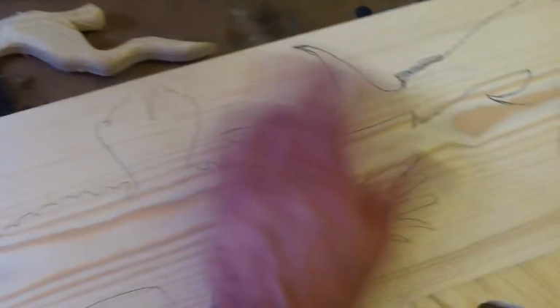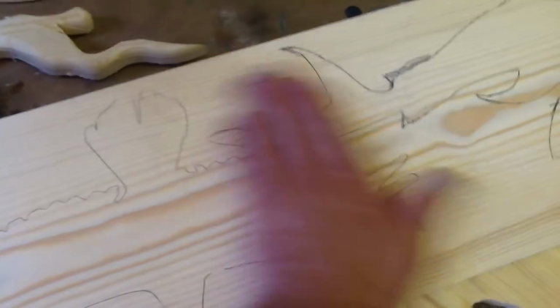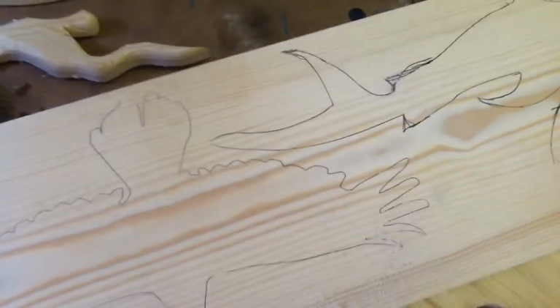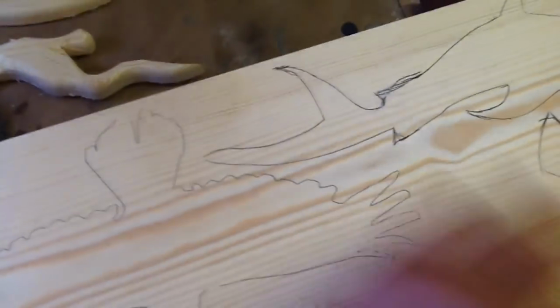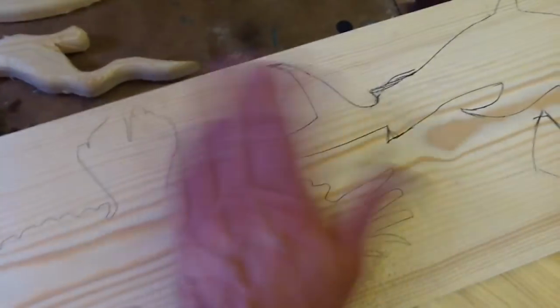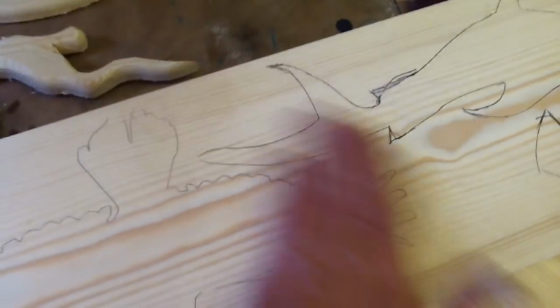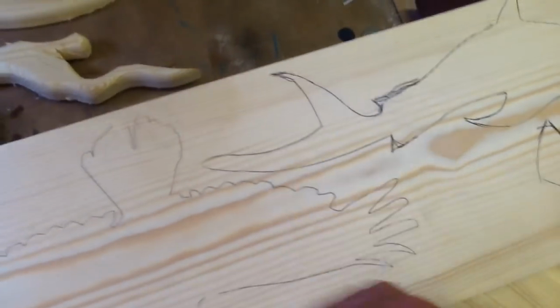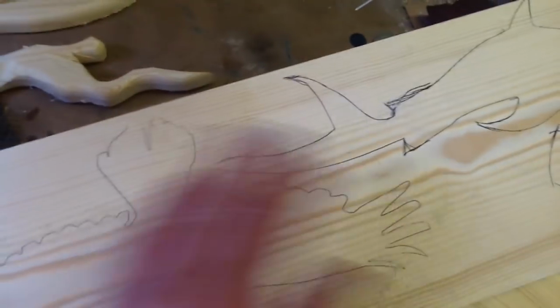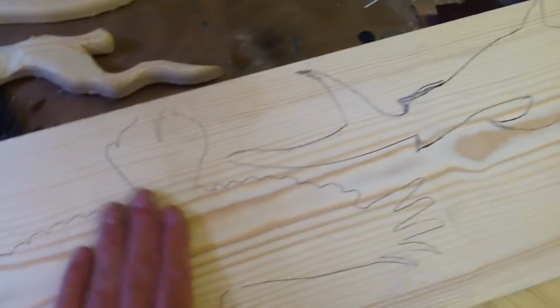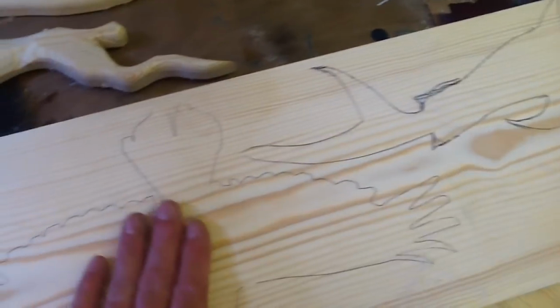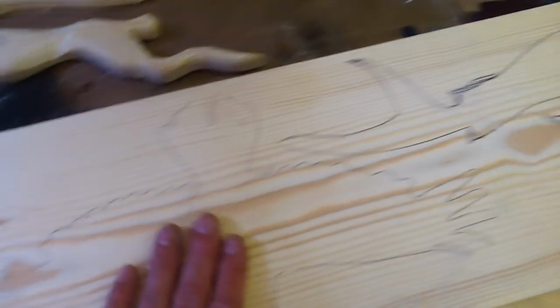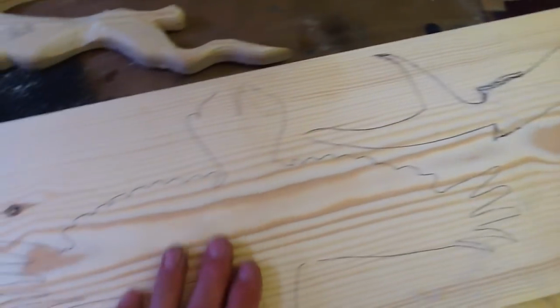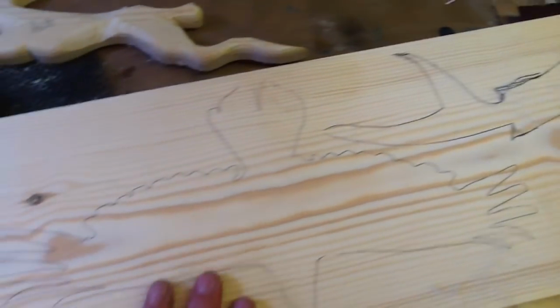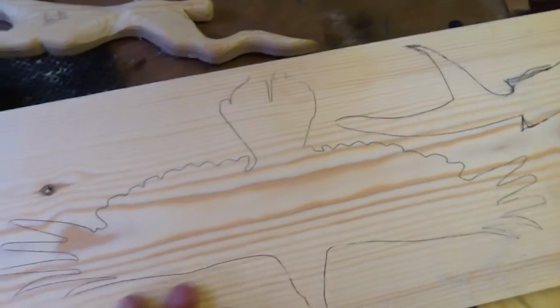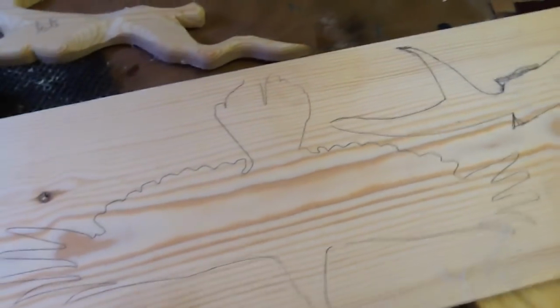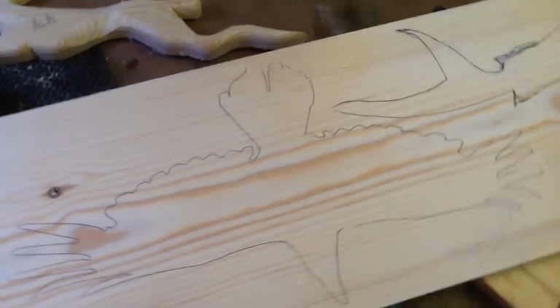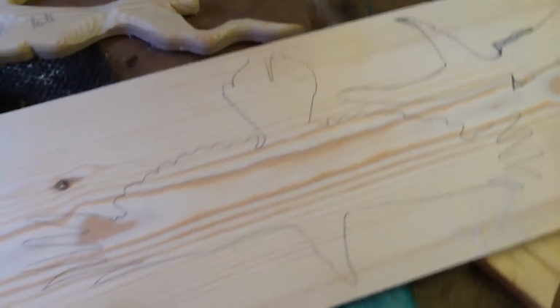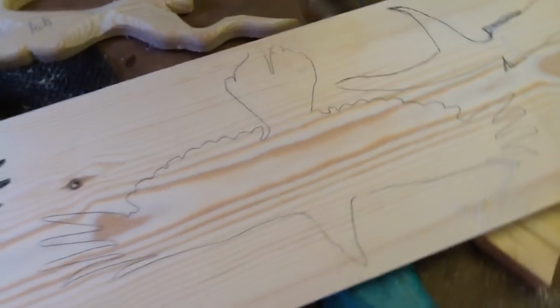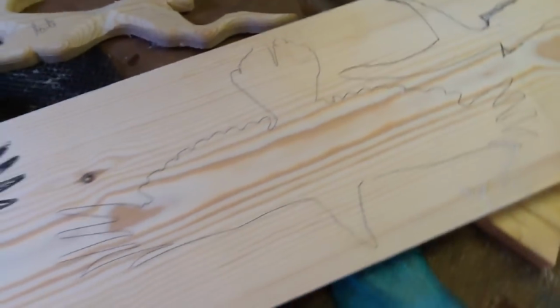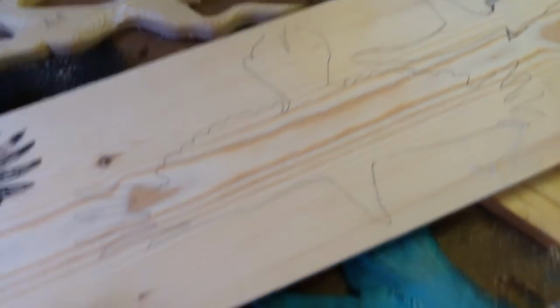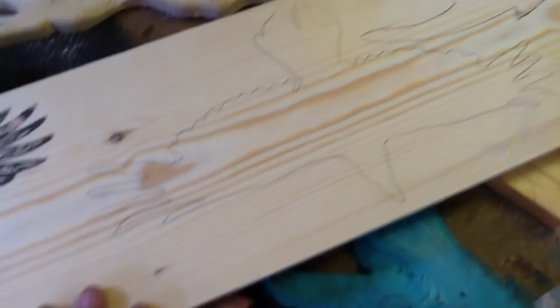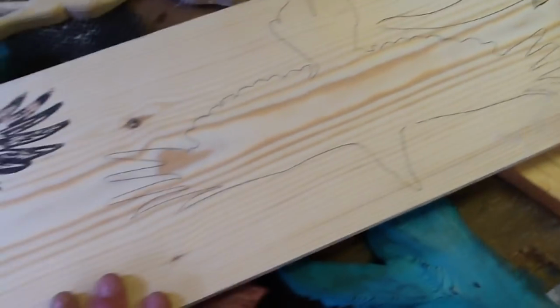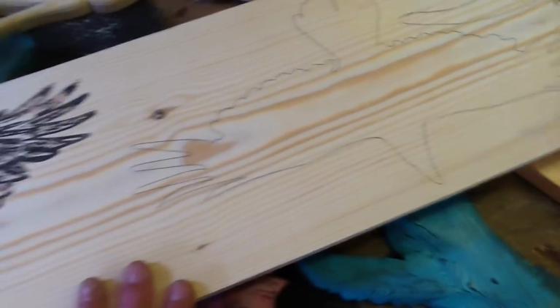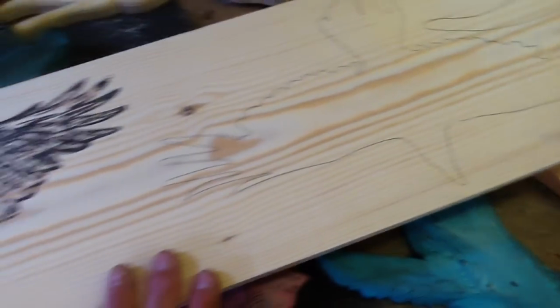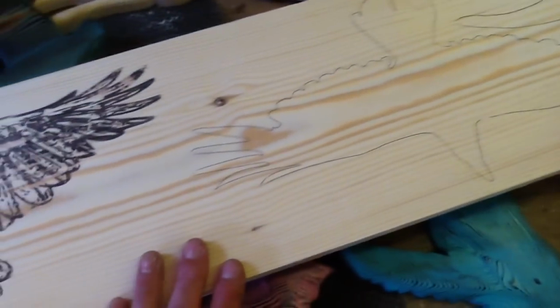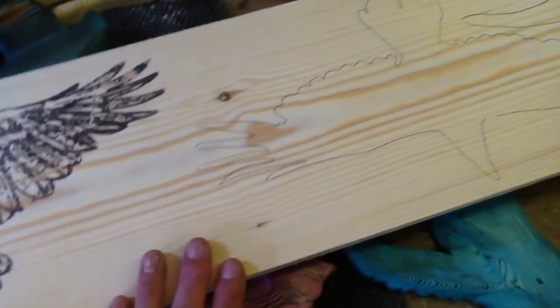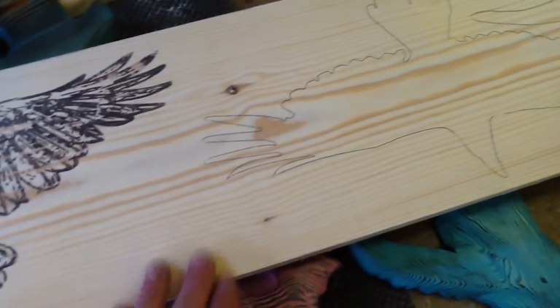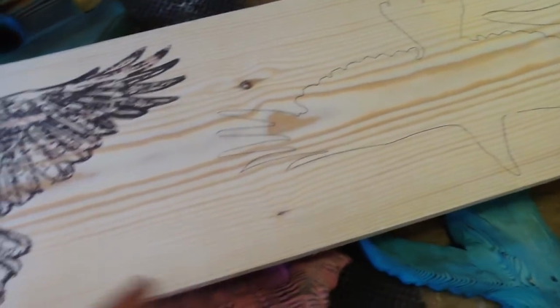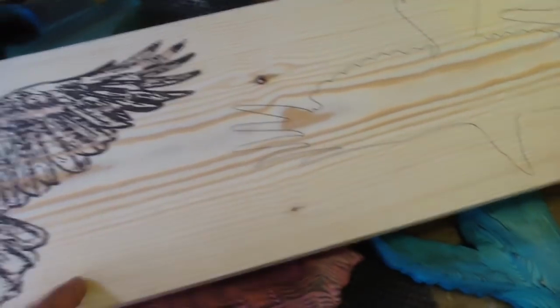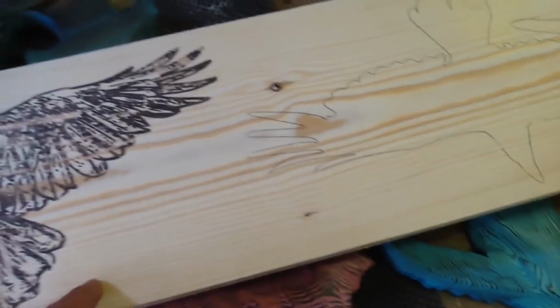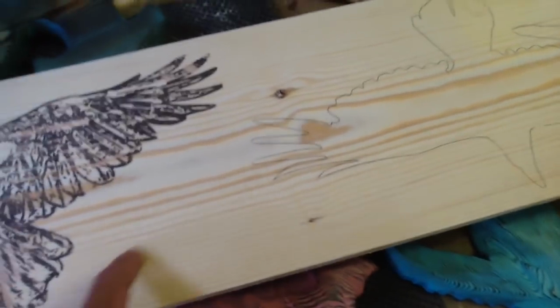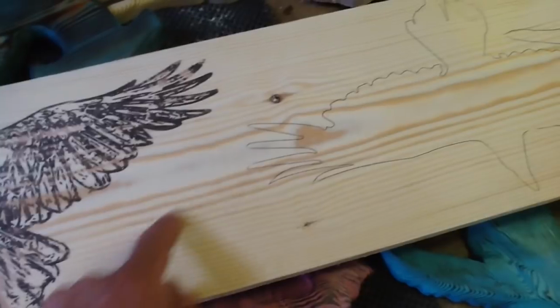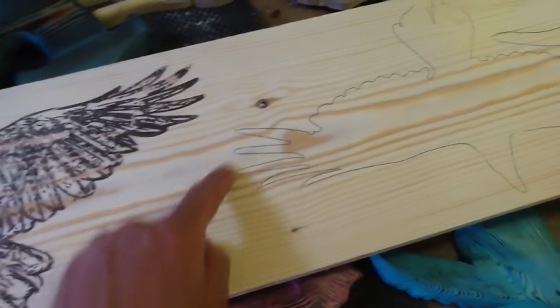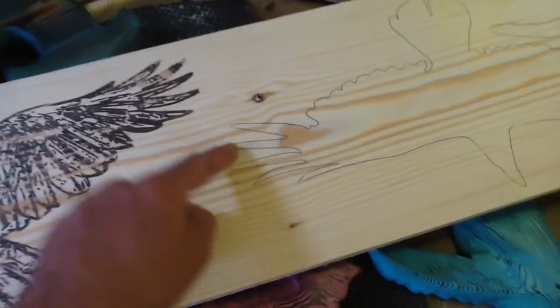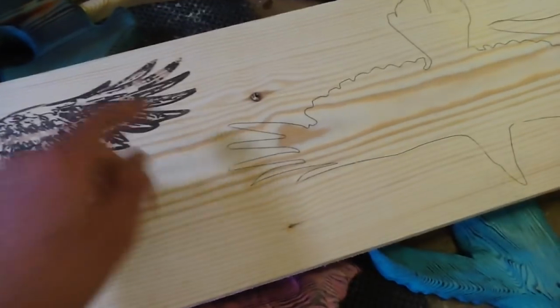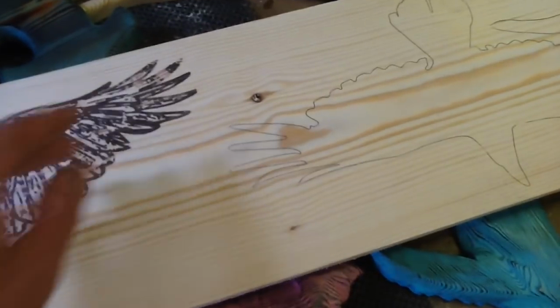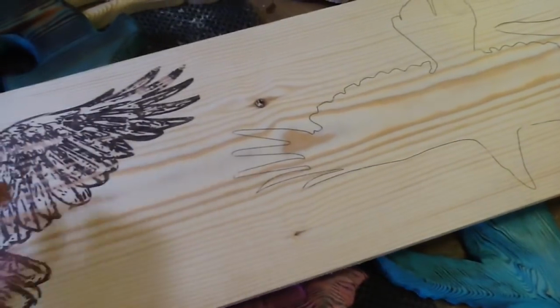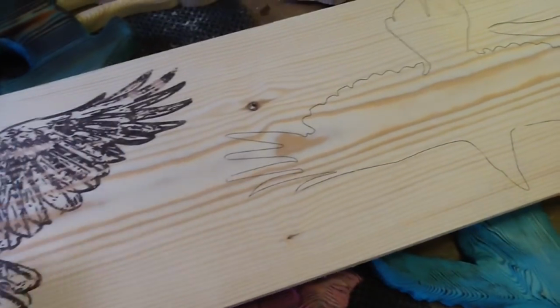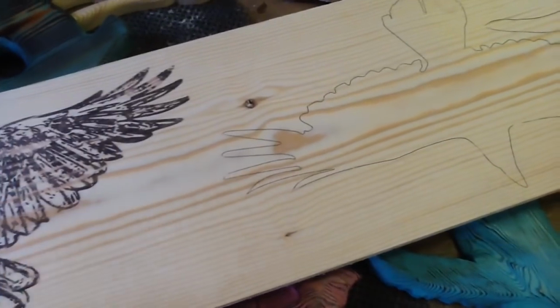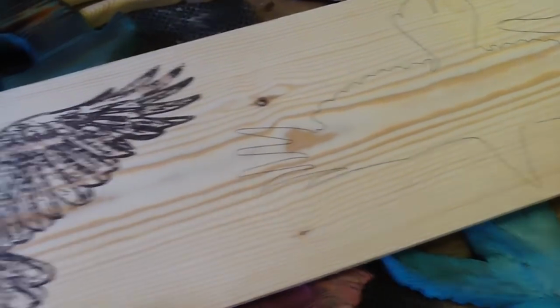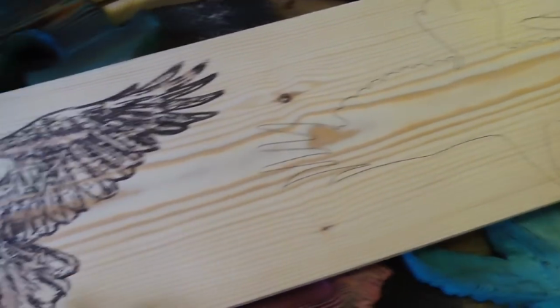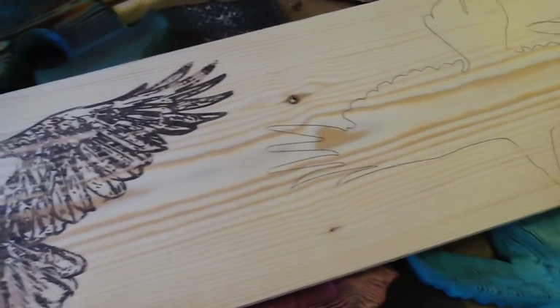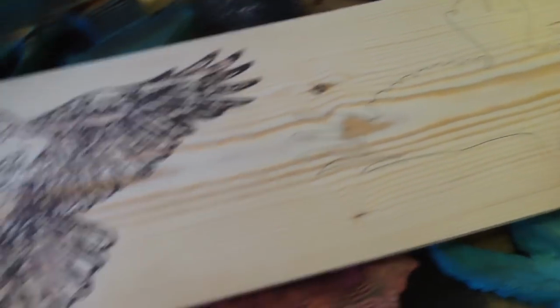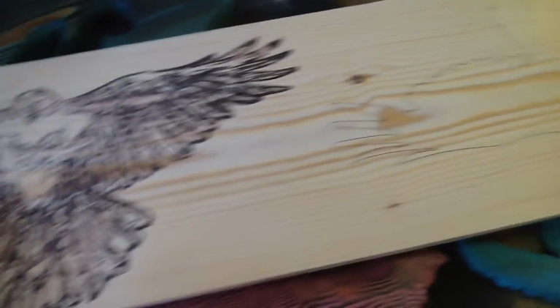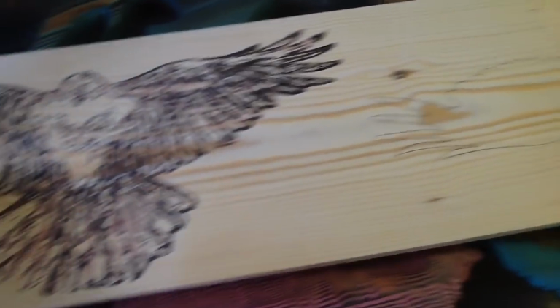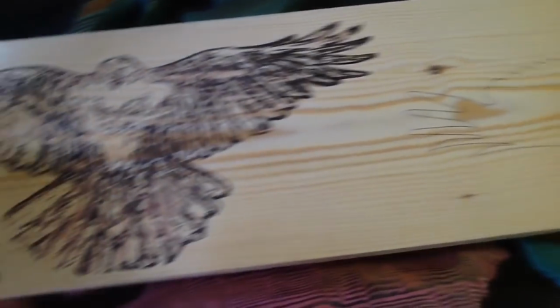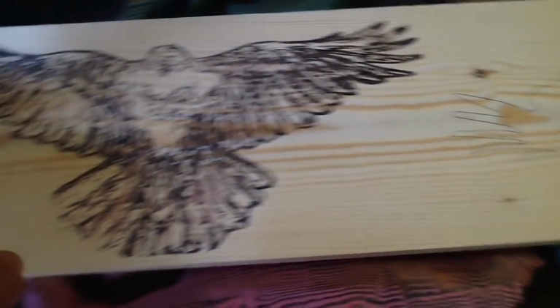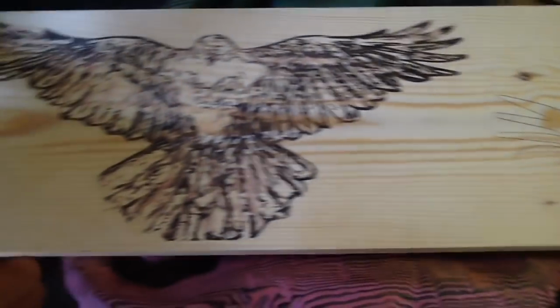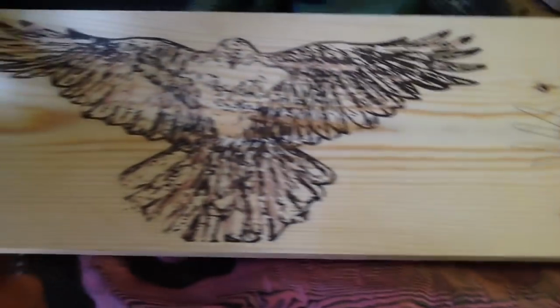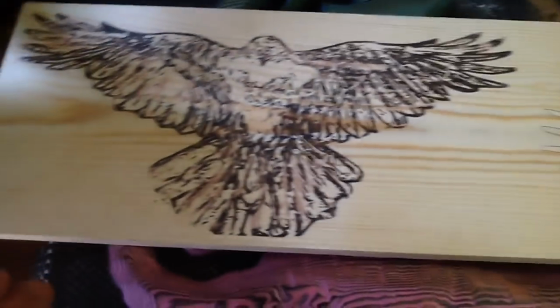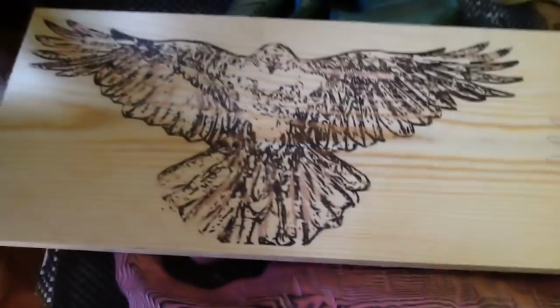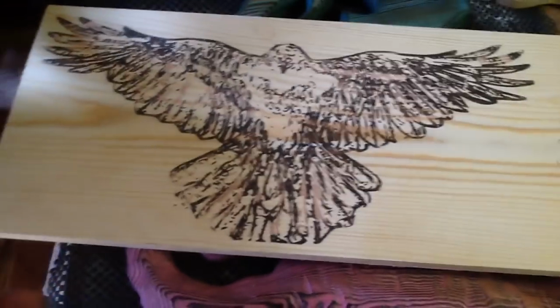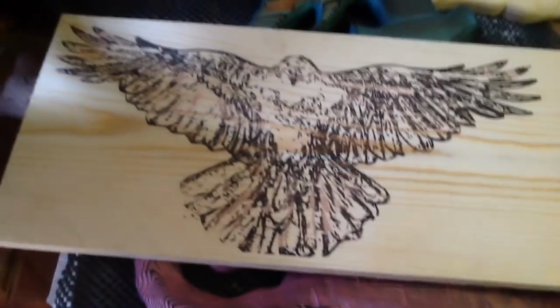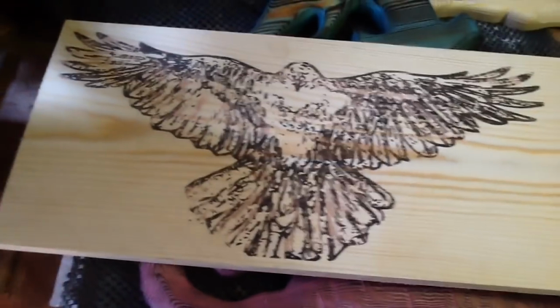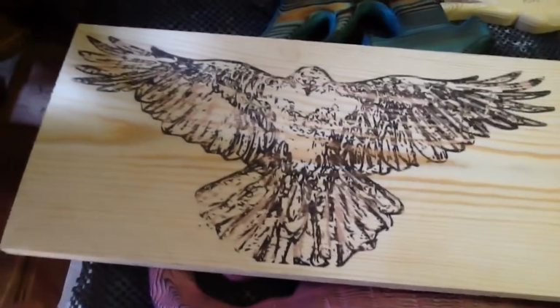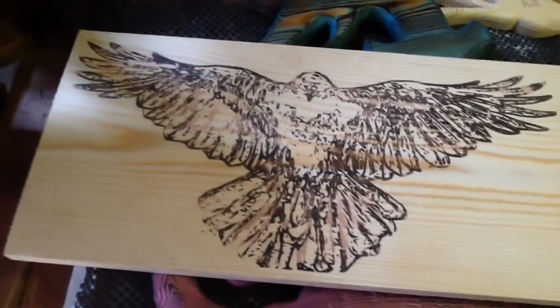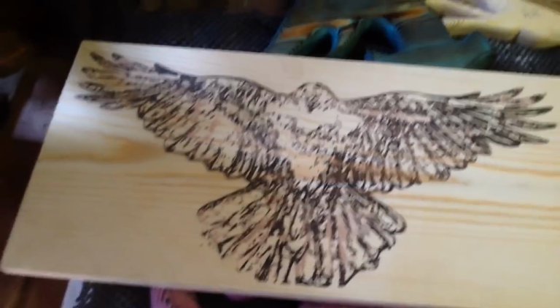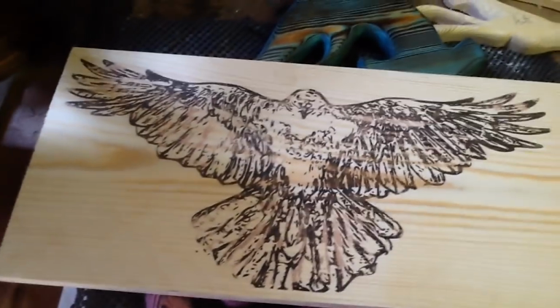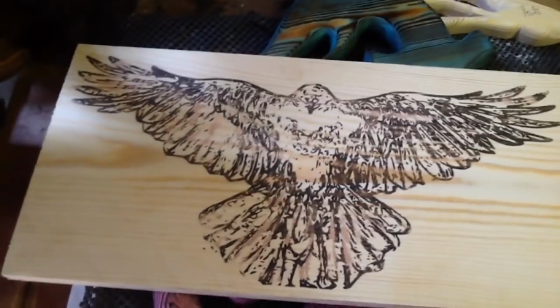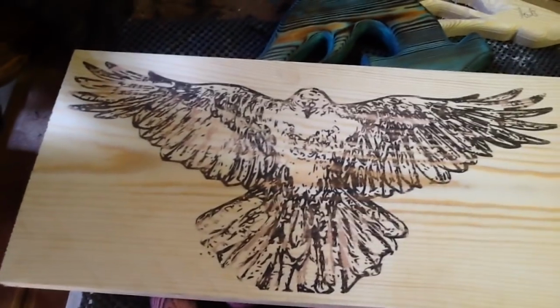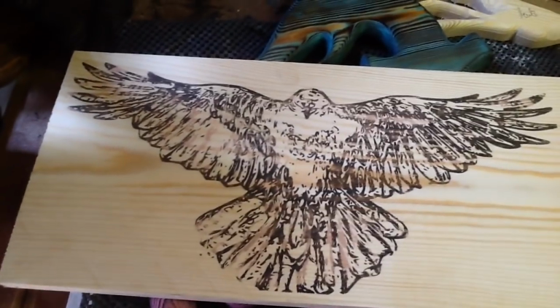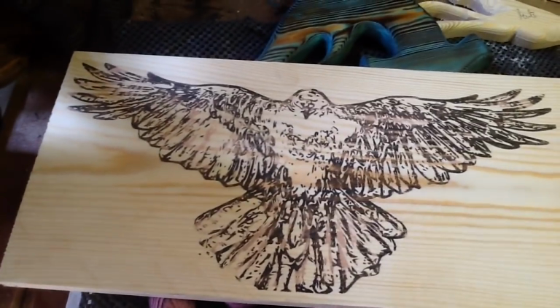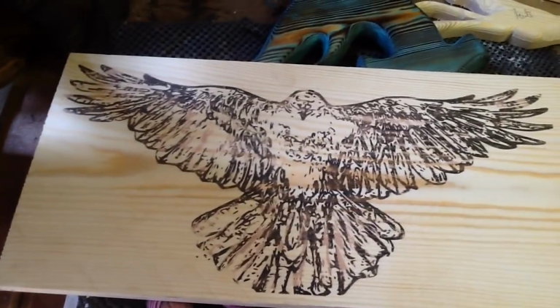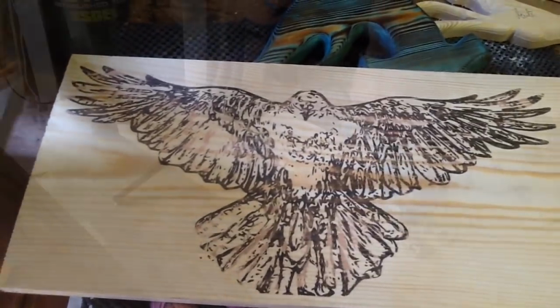Alright, so next step is going to be to use the jigsaw — cut out the rough shape — and then I'll get them on the bandsaw to get finer detail.